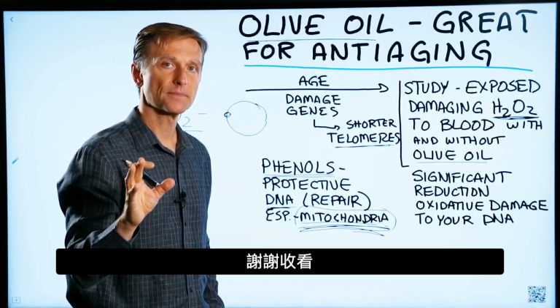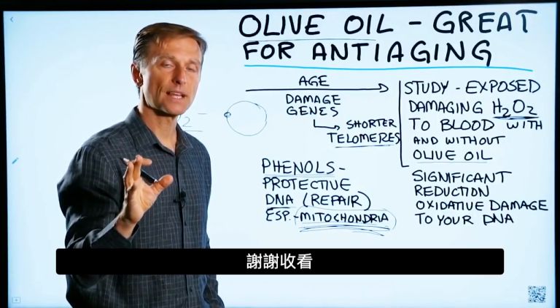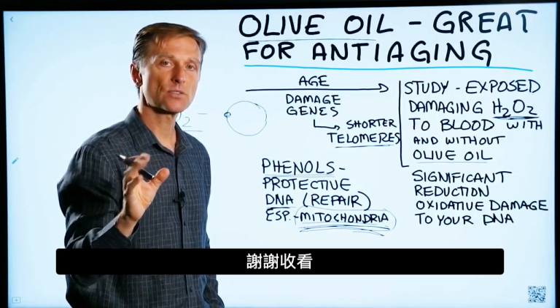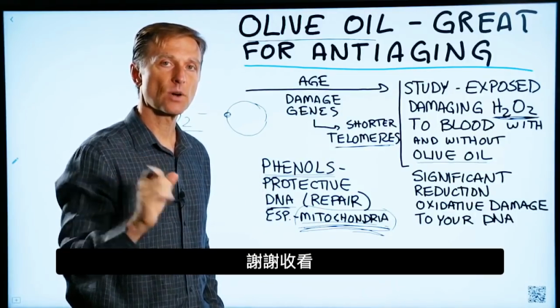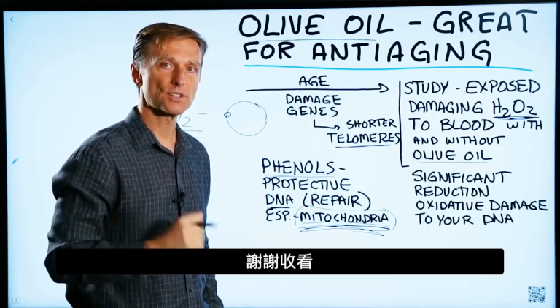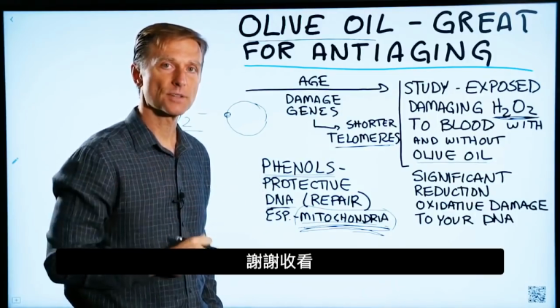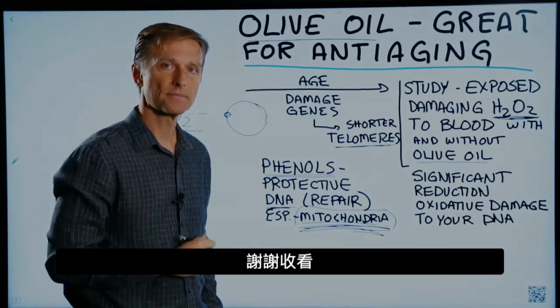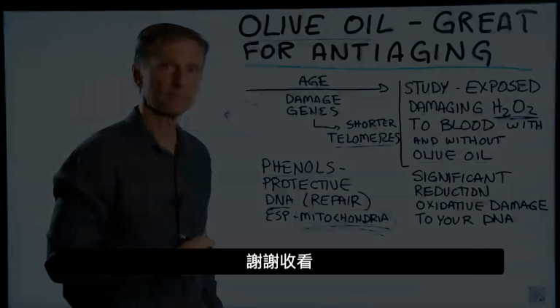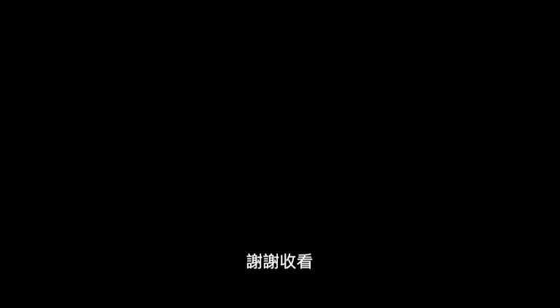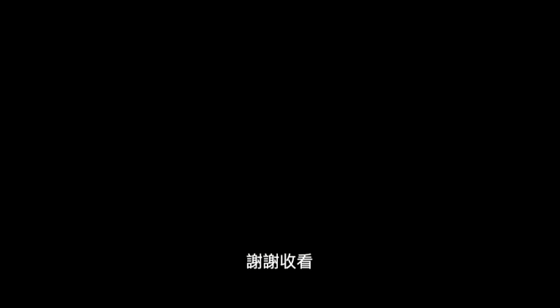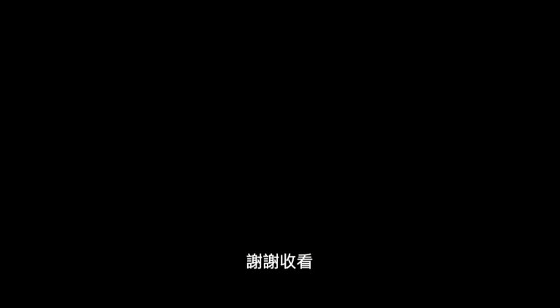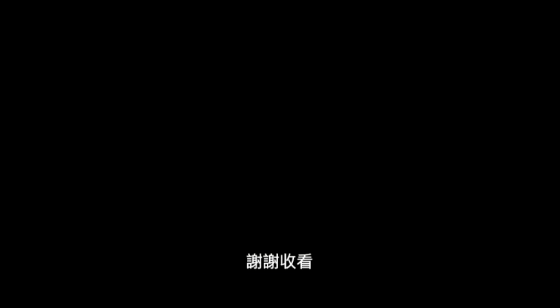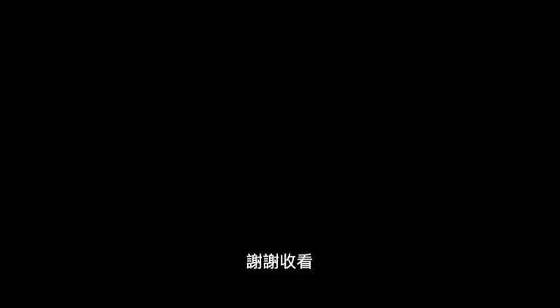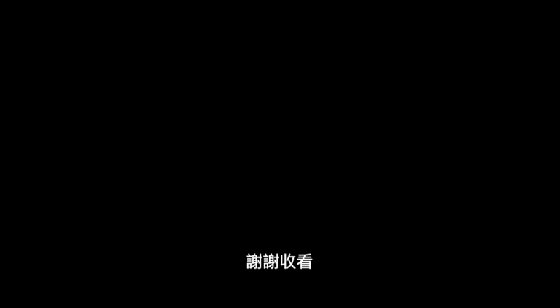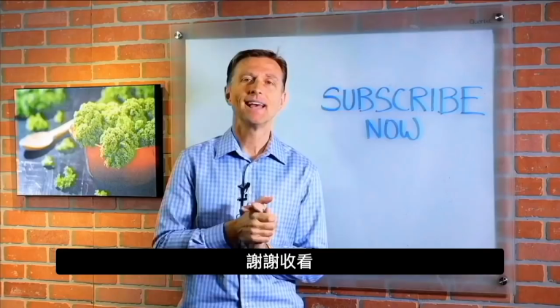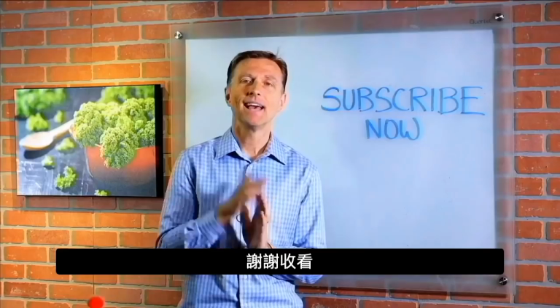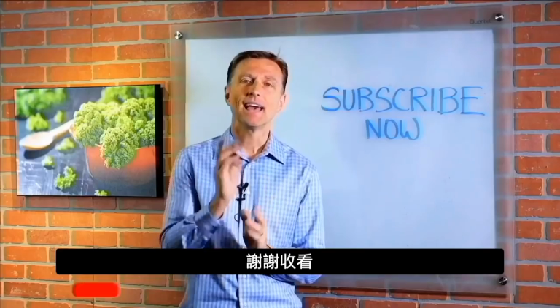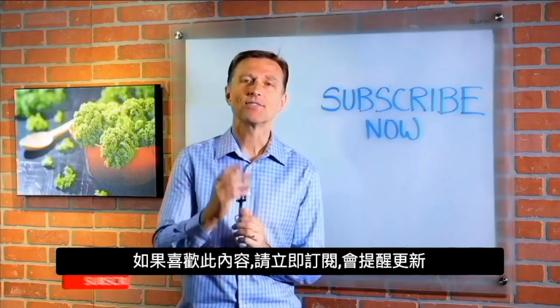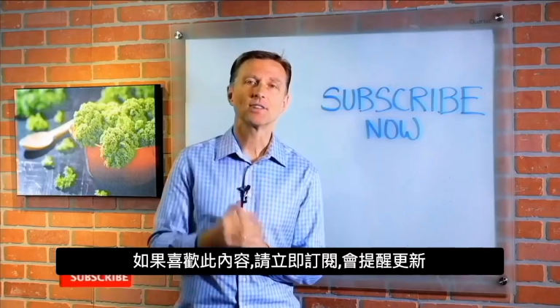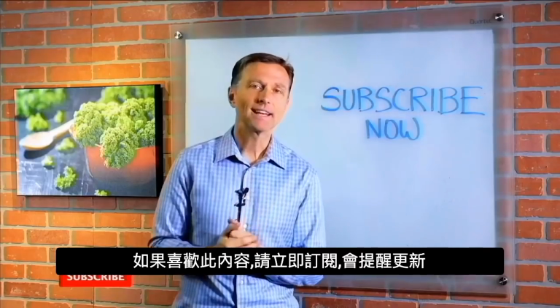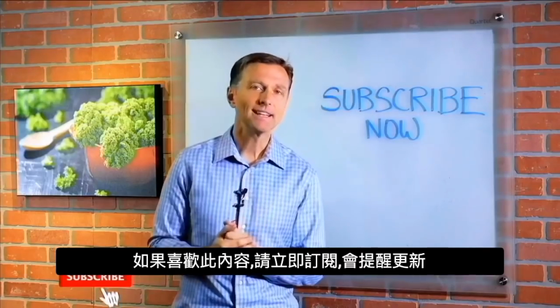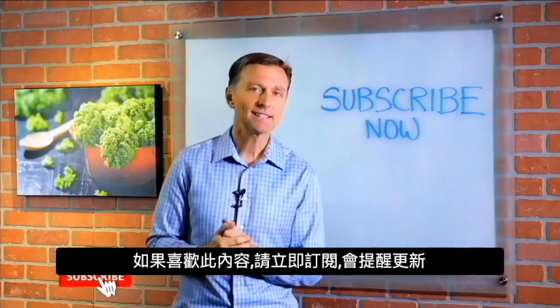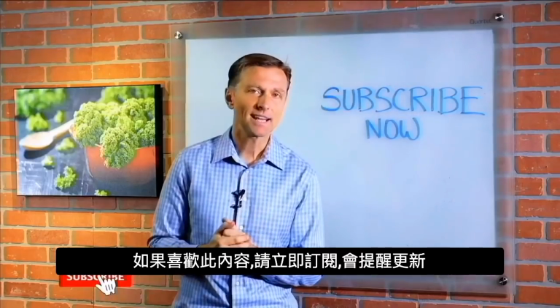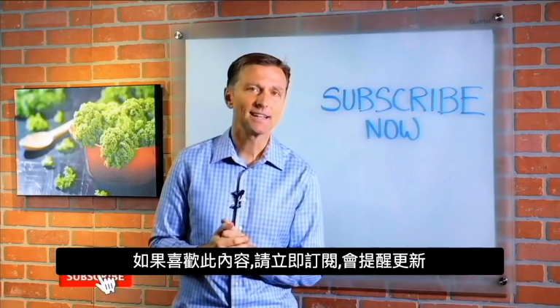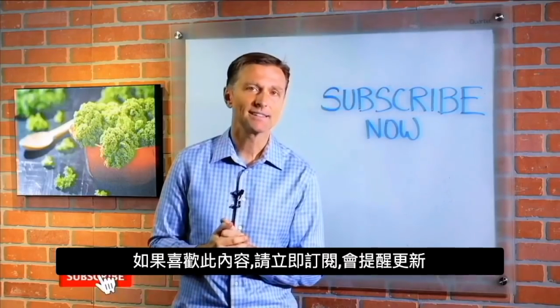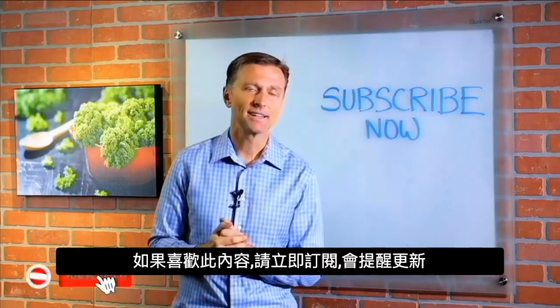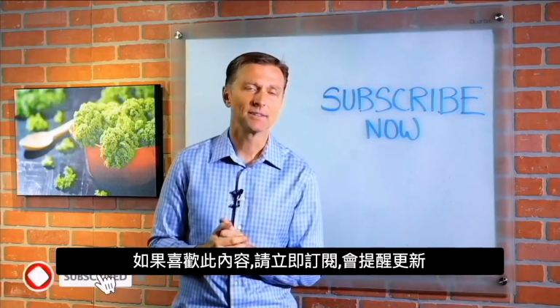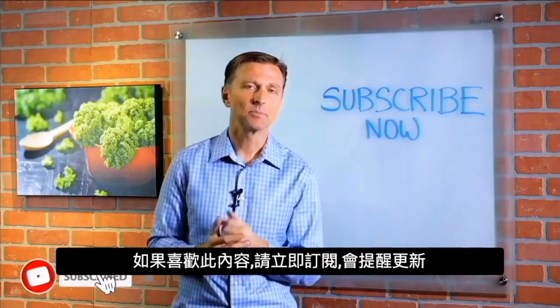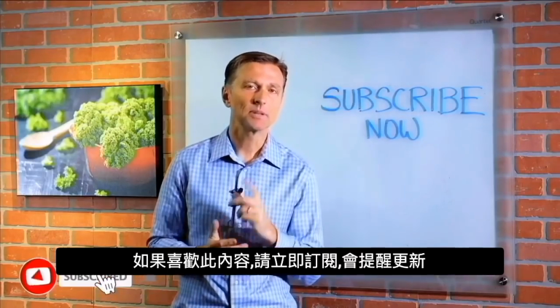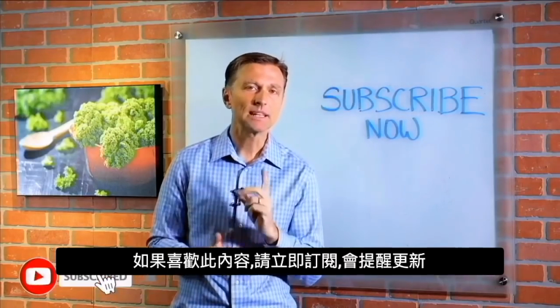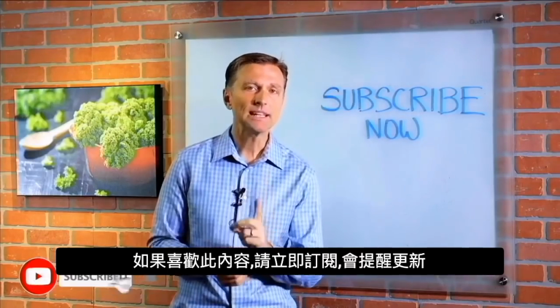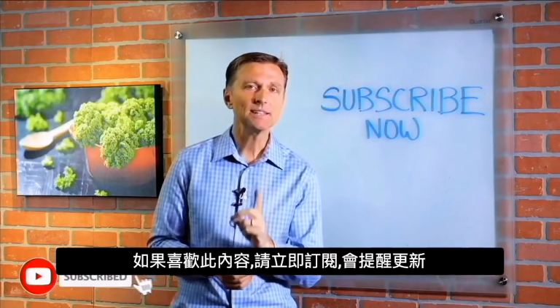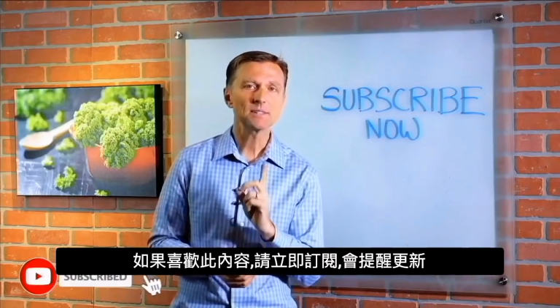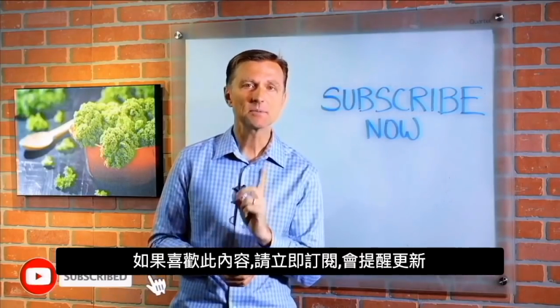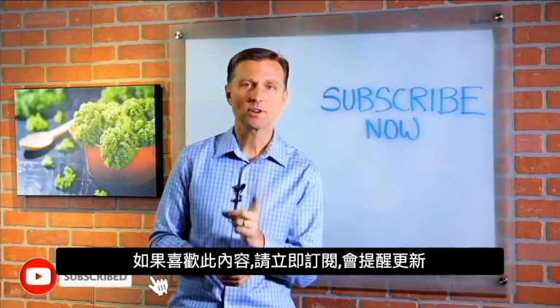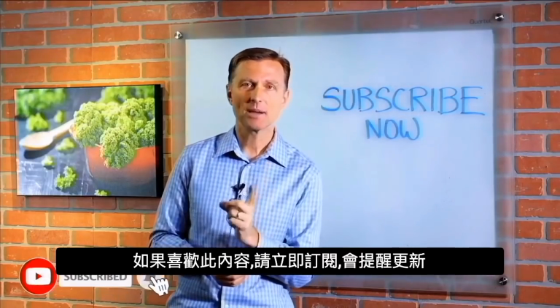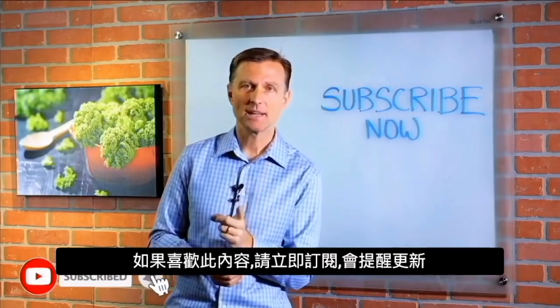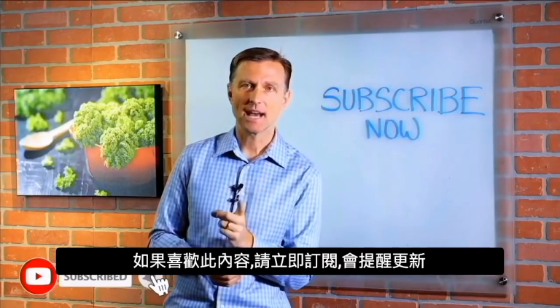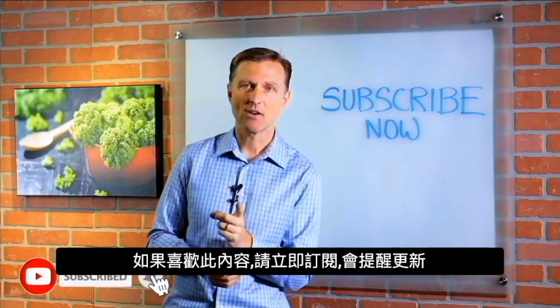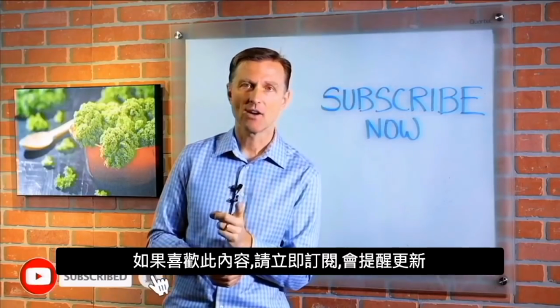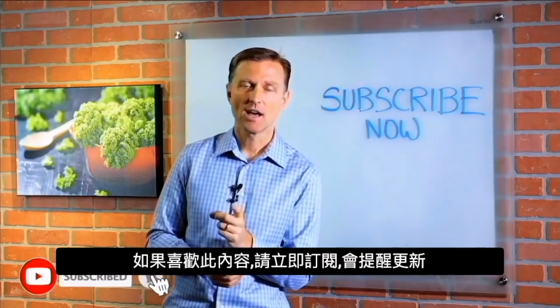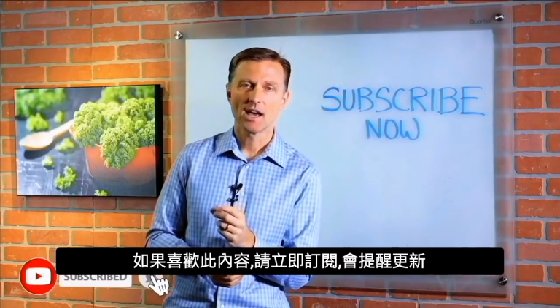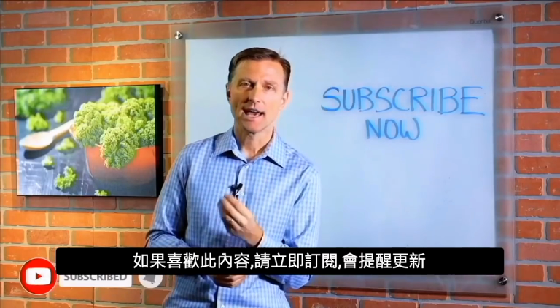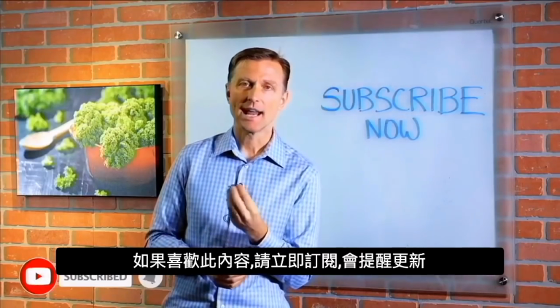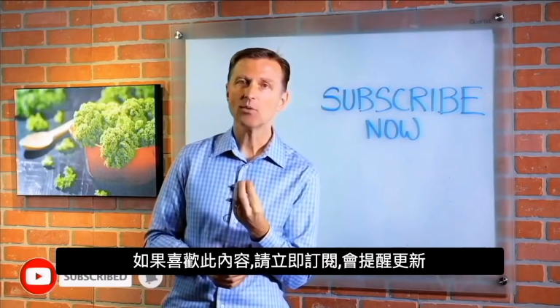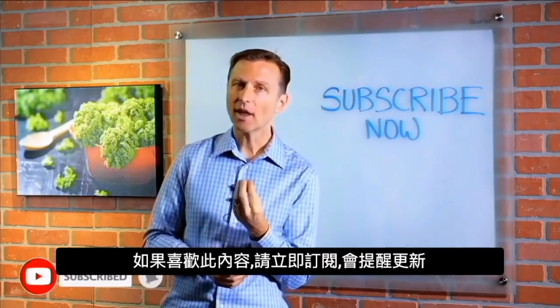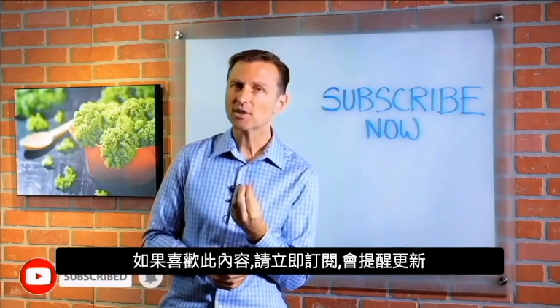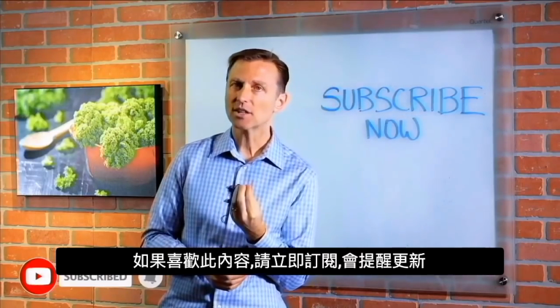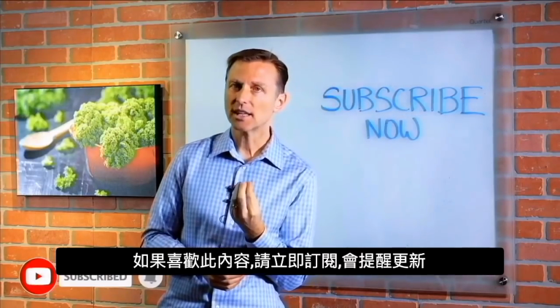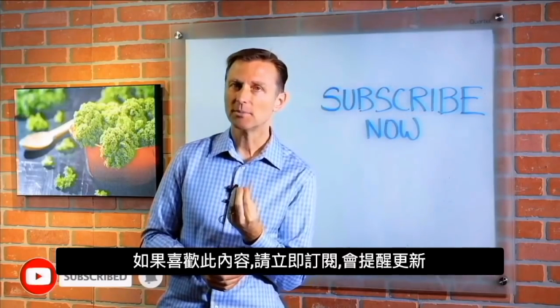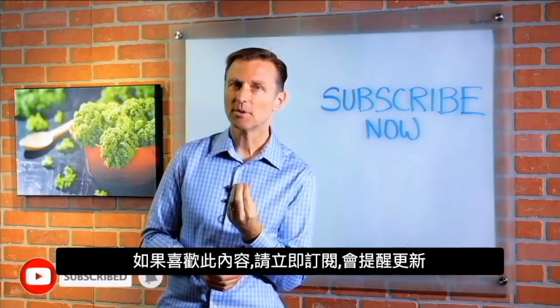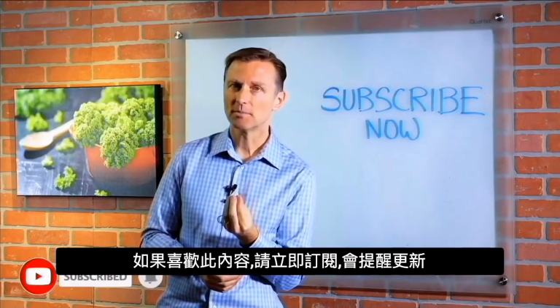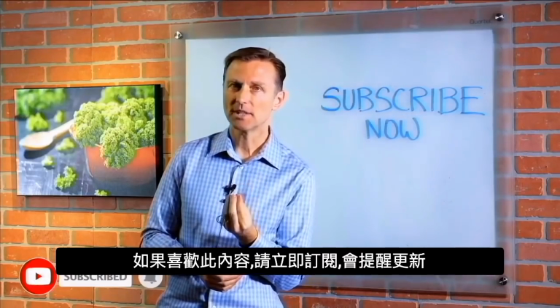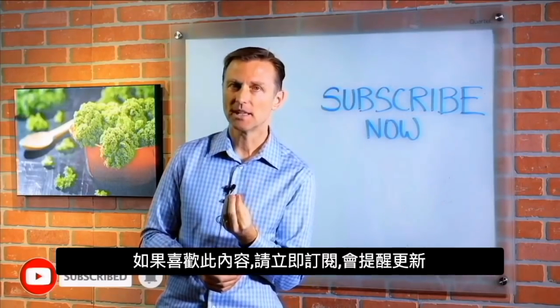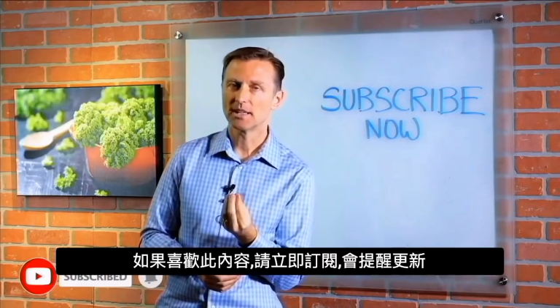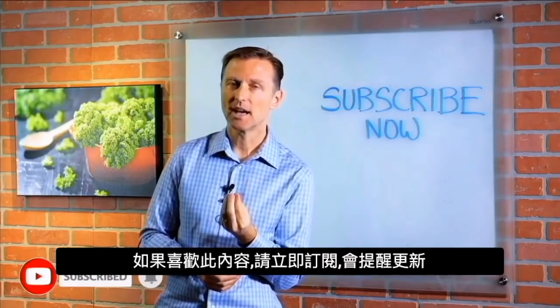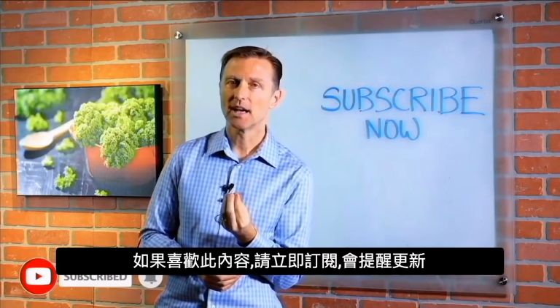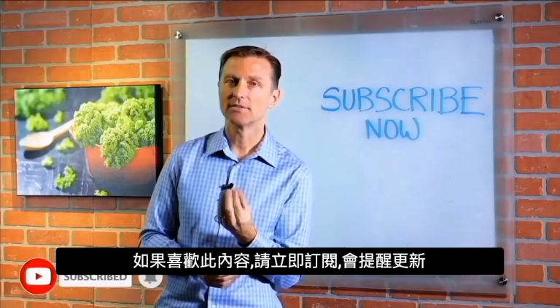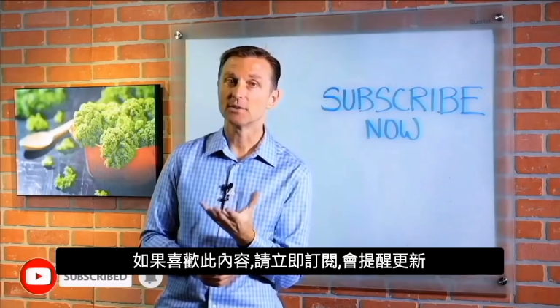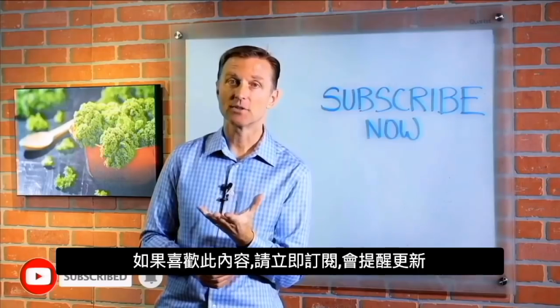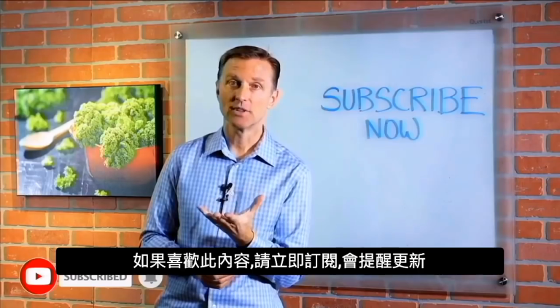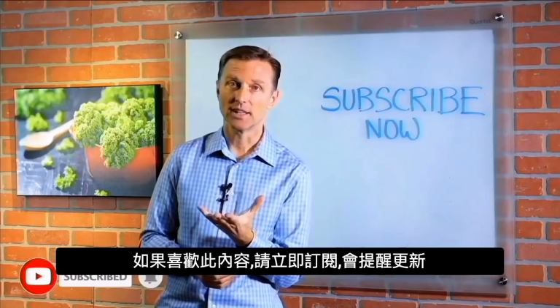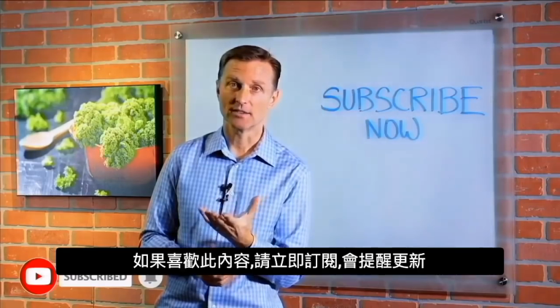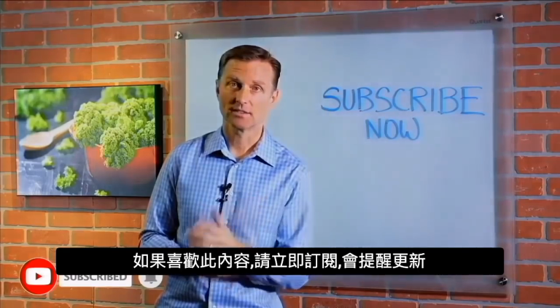Thanks for watching. If you're liking this content, please subscribe and I'll keep you updated on future videos.